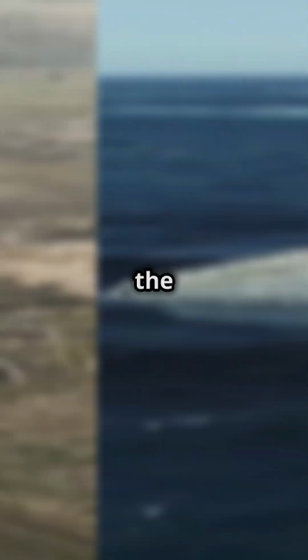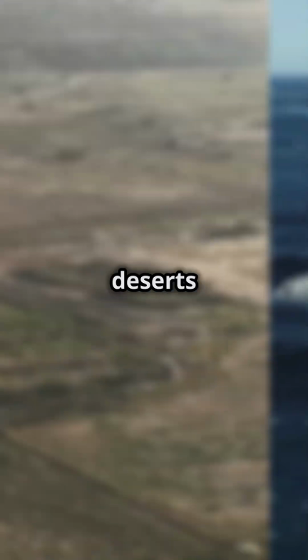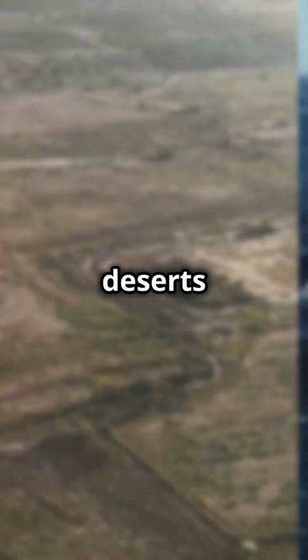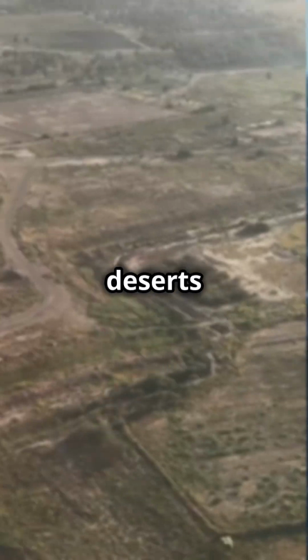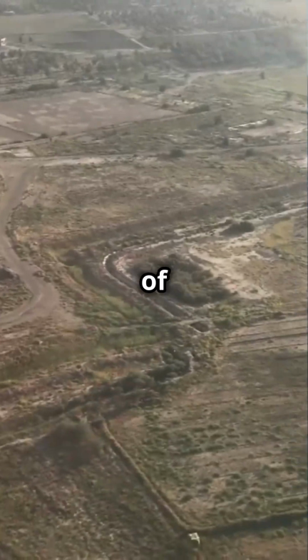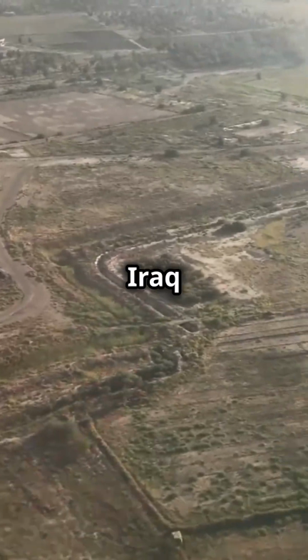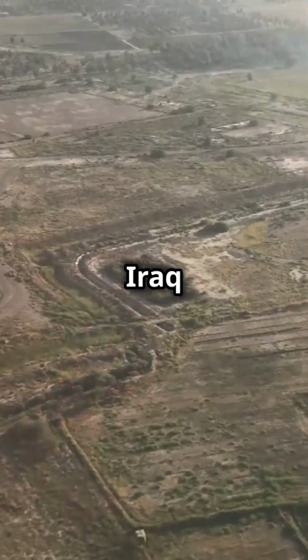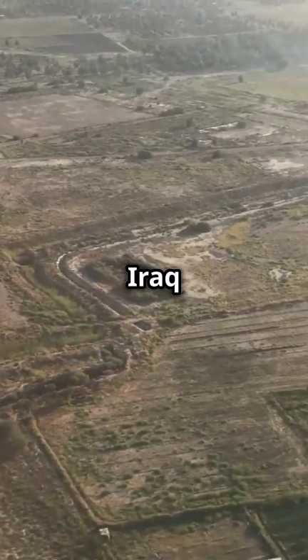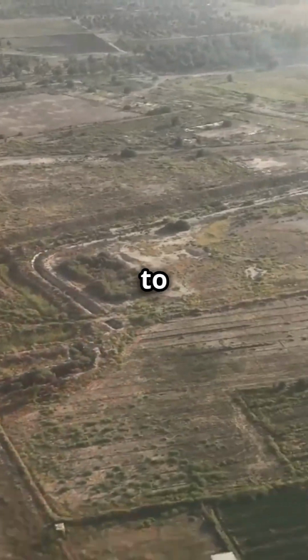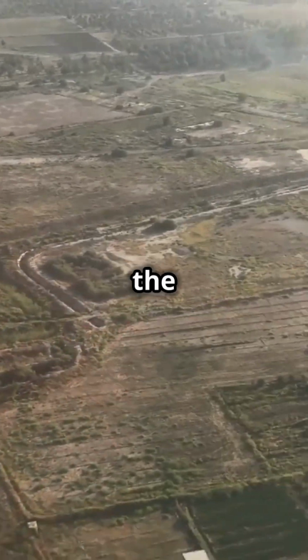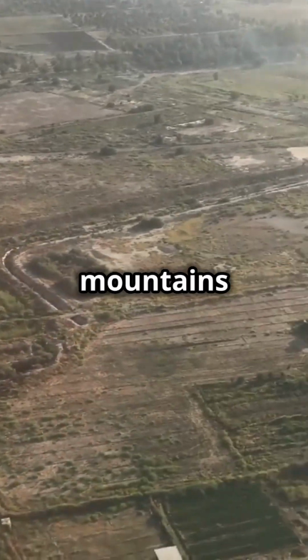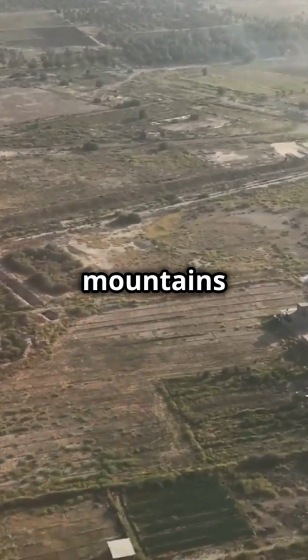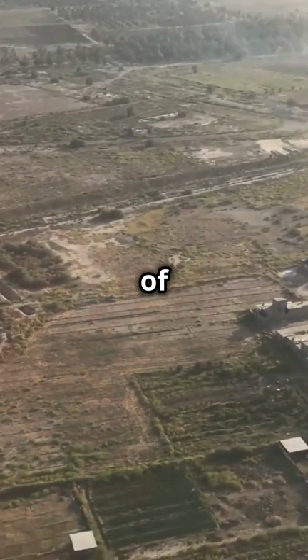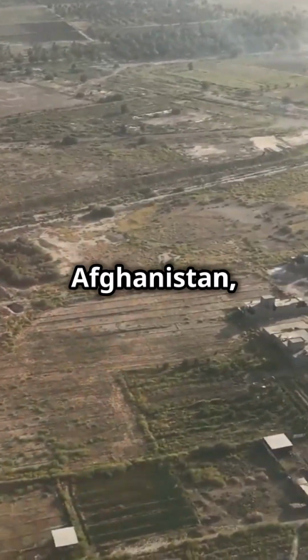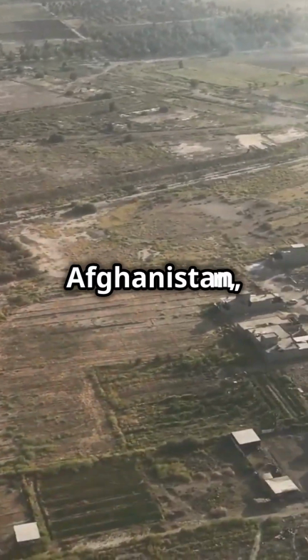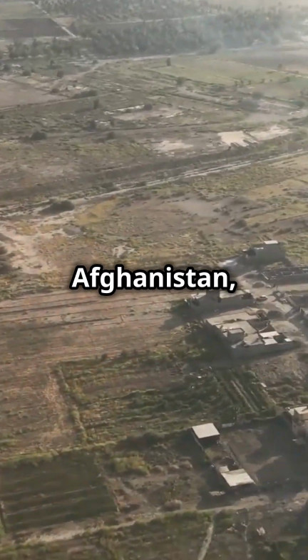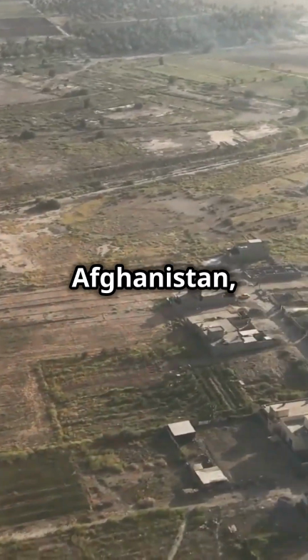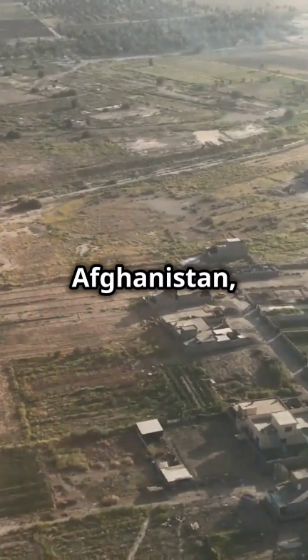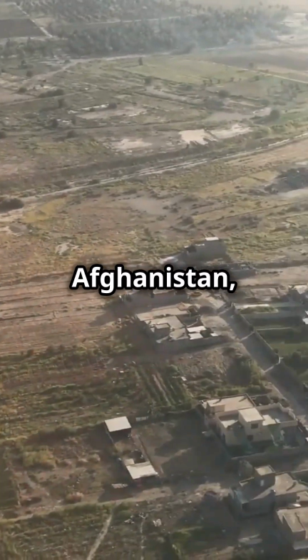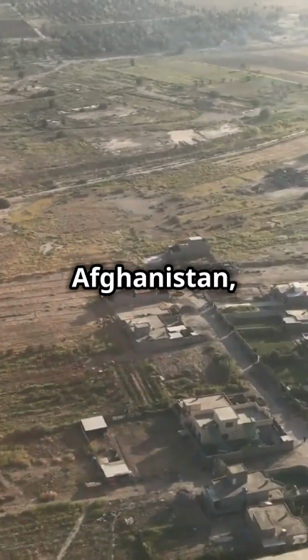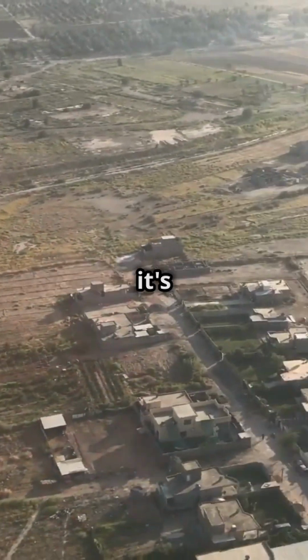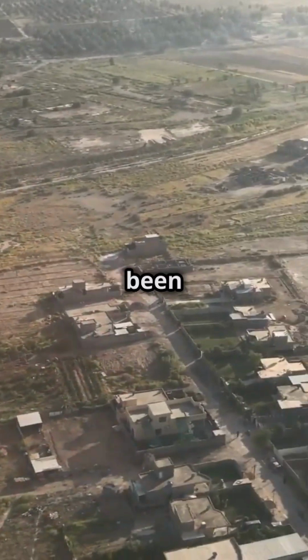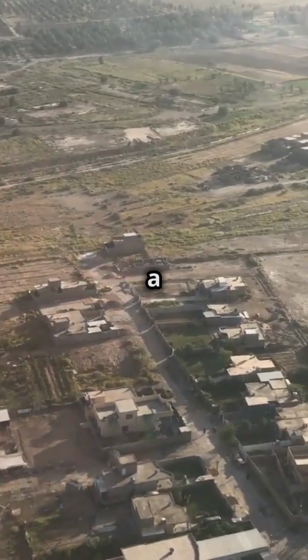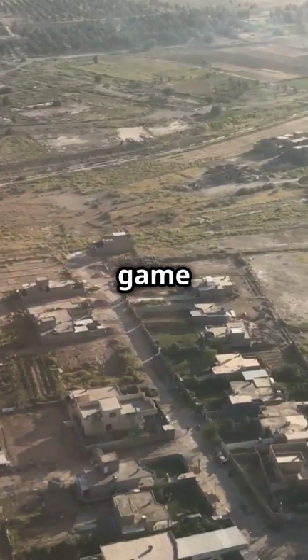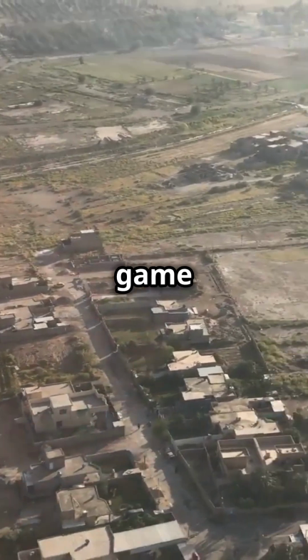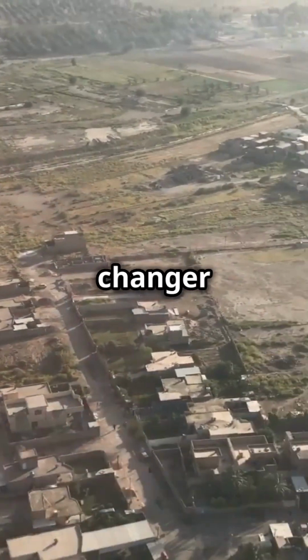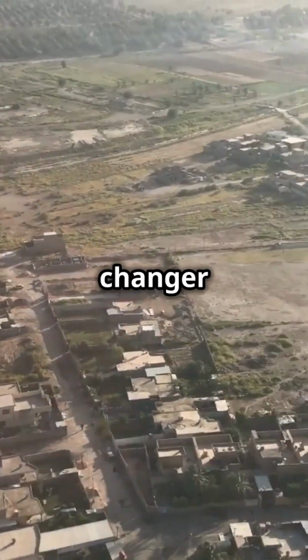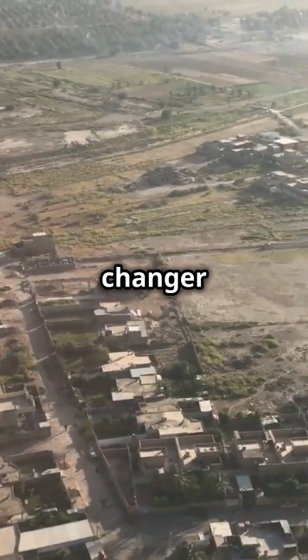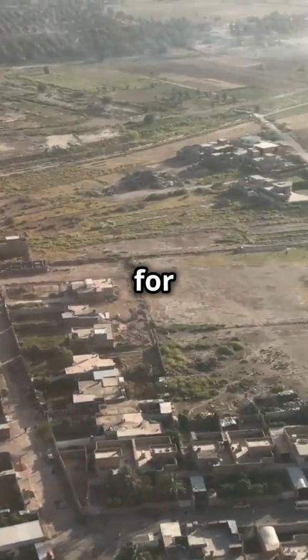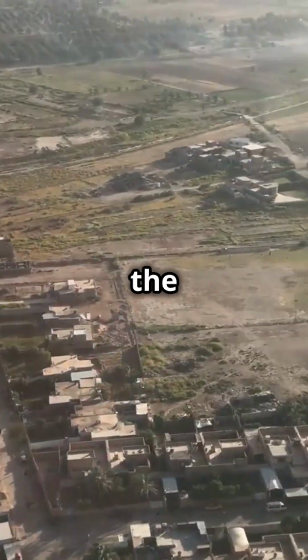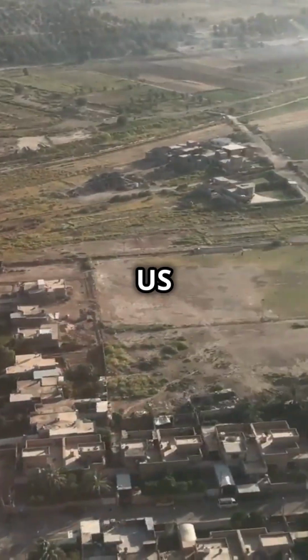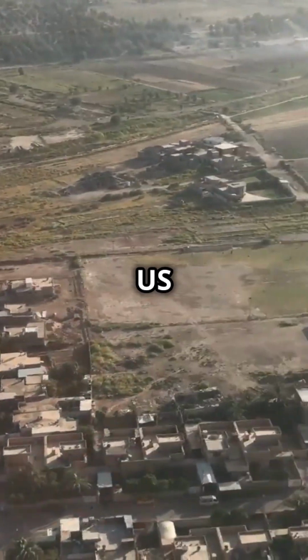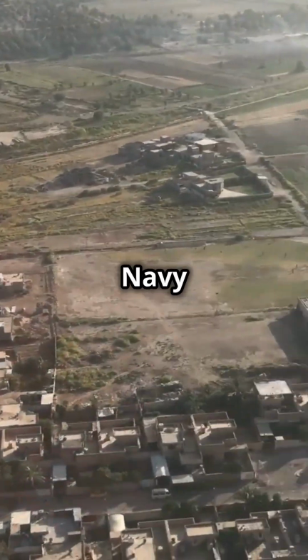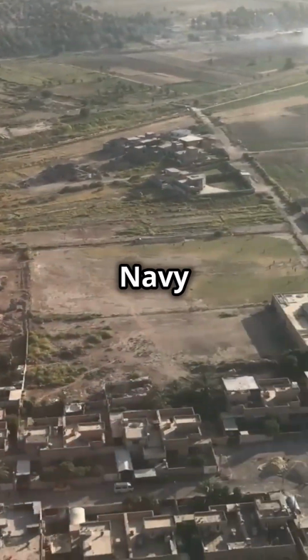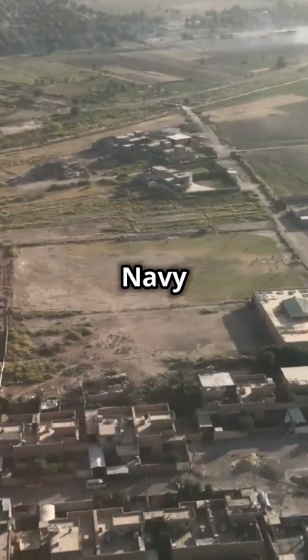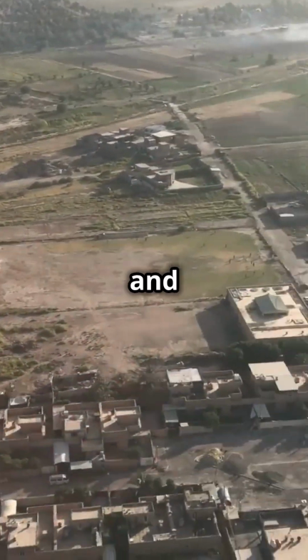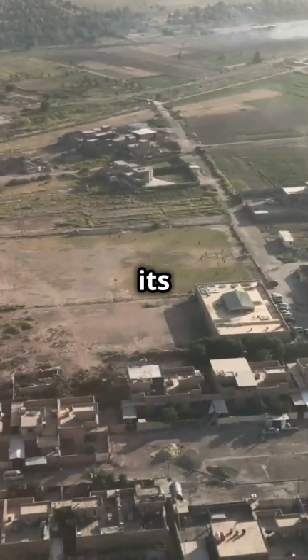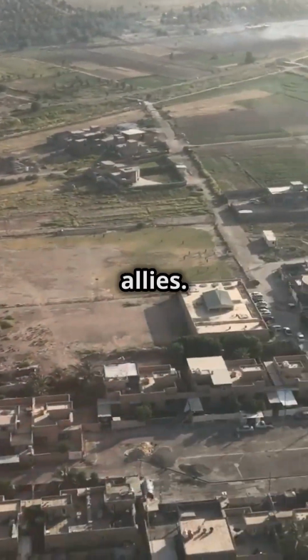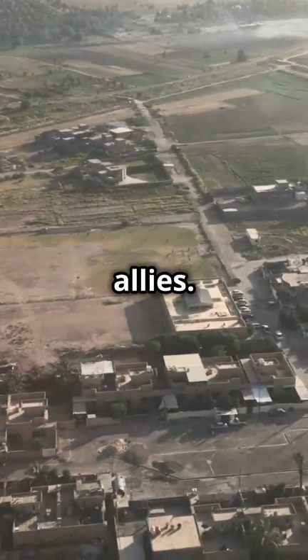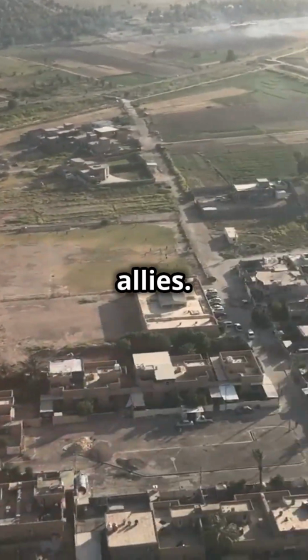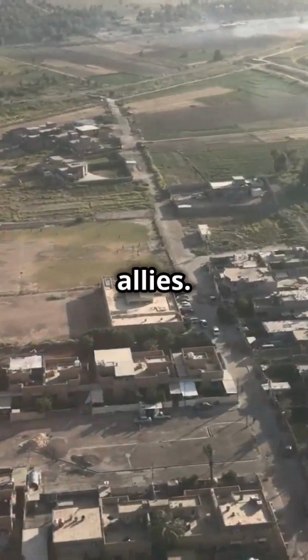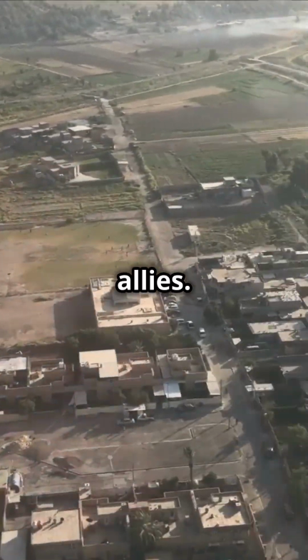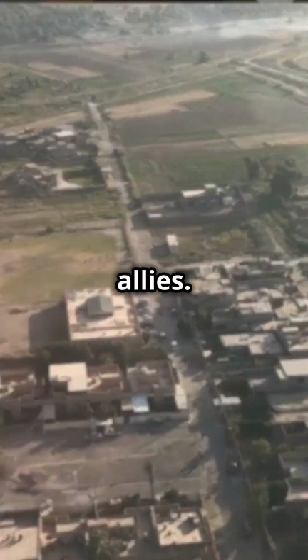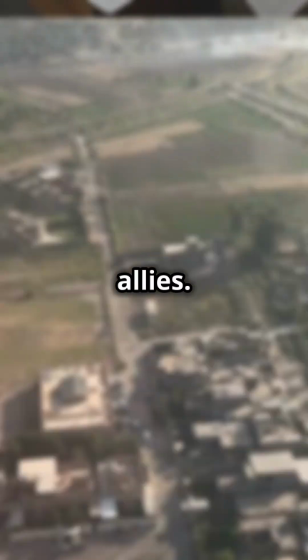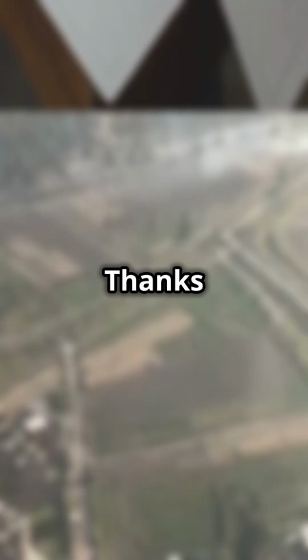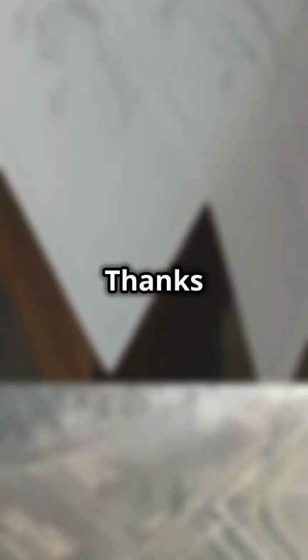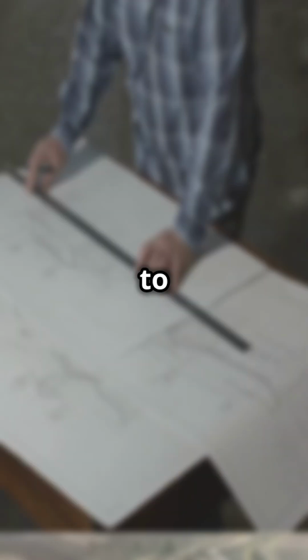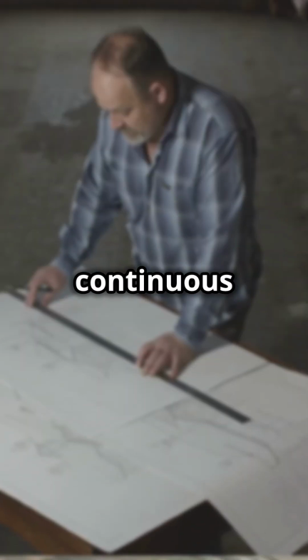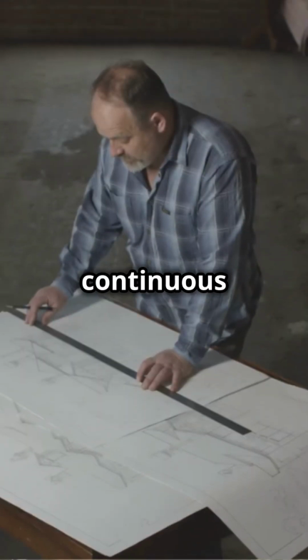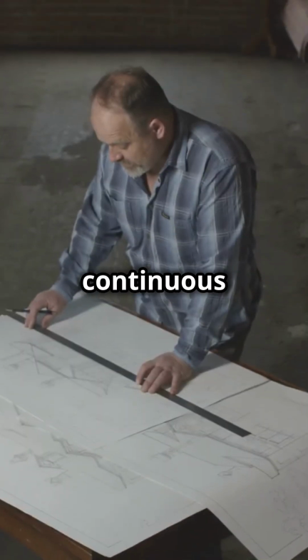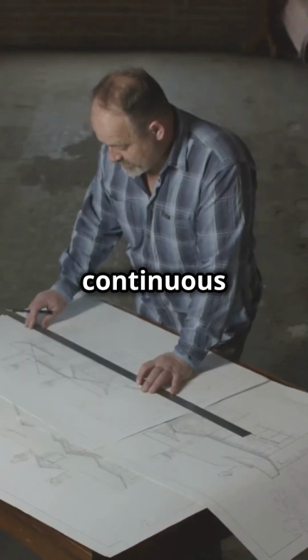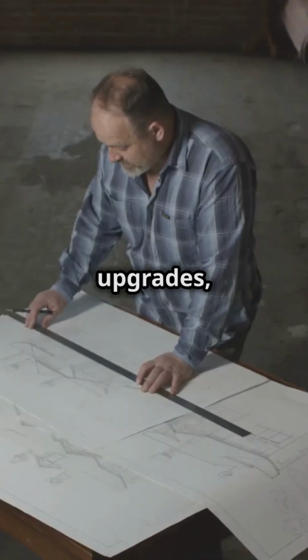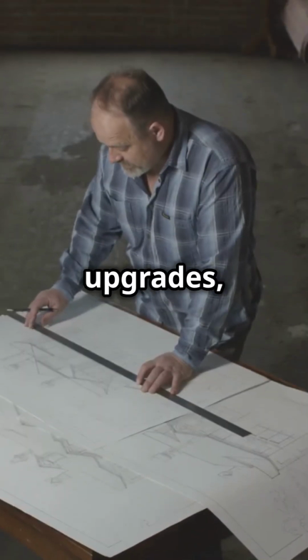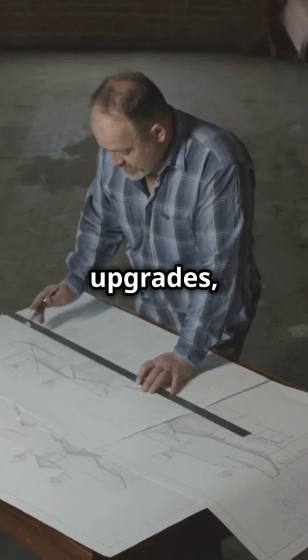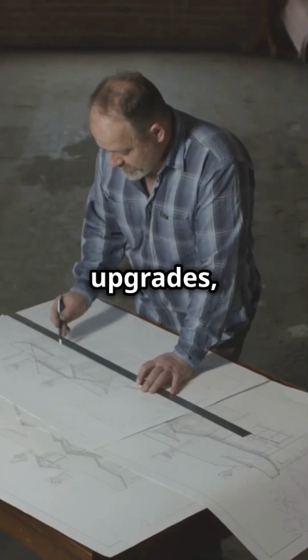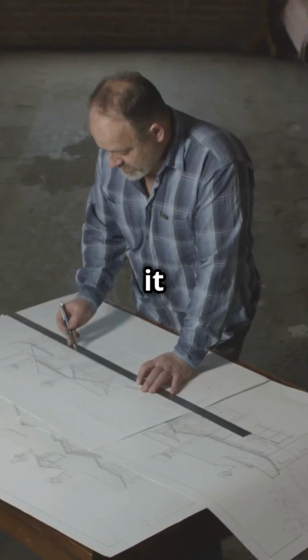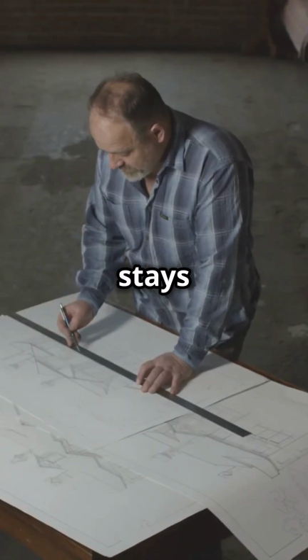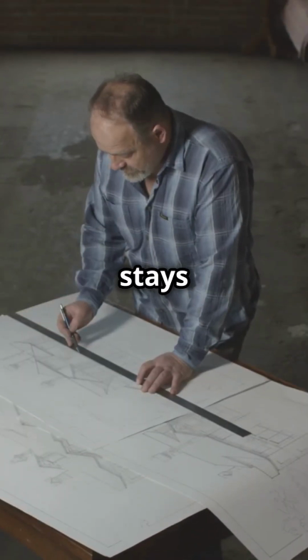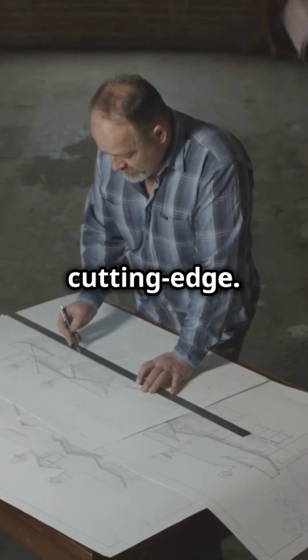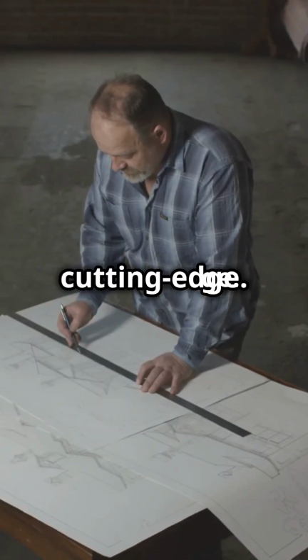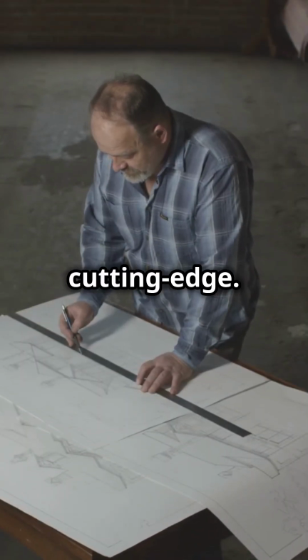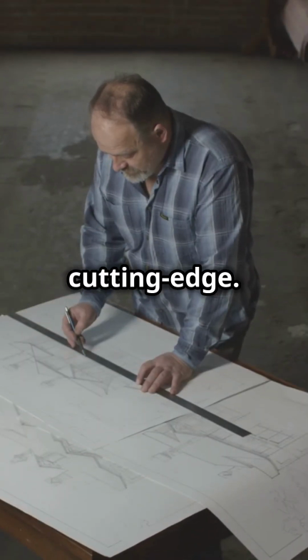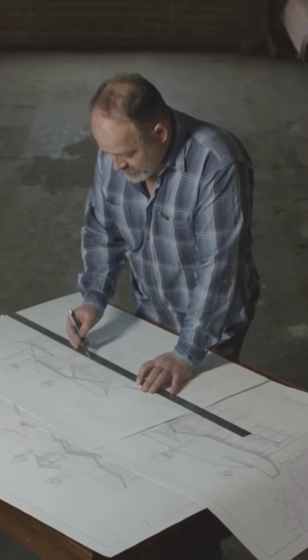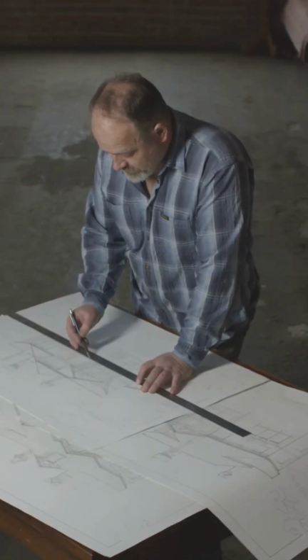From the deserts of Iraq to the mountains of Afghanistan, it's been a game-changer for the U.S. Navy and its allies. Thanks to continuous upgrades, it stays cutting-edge.